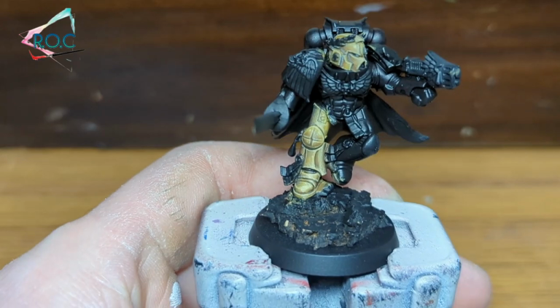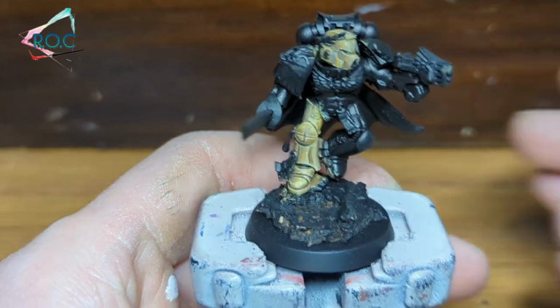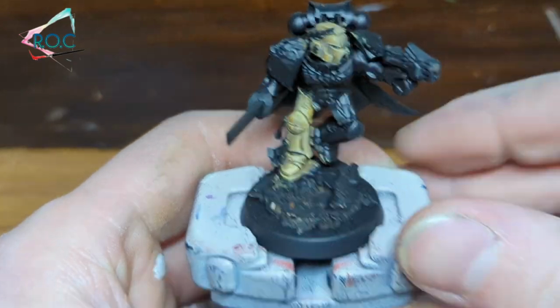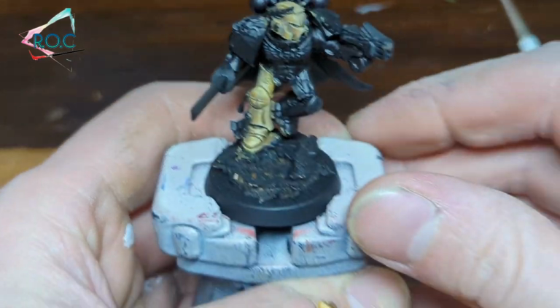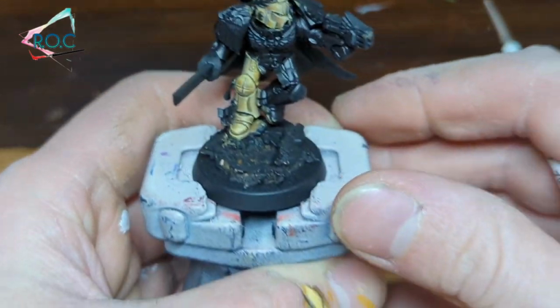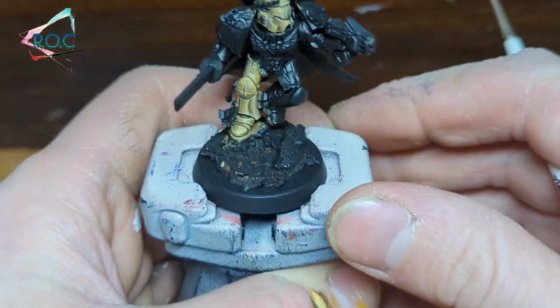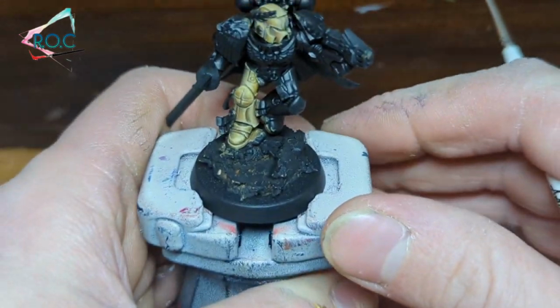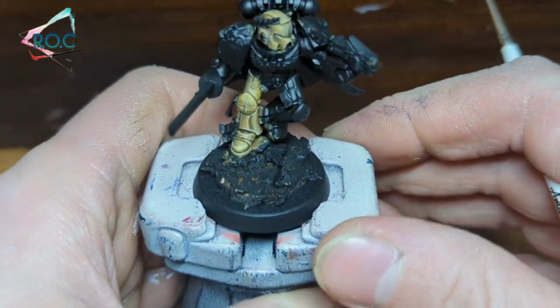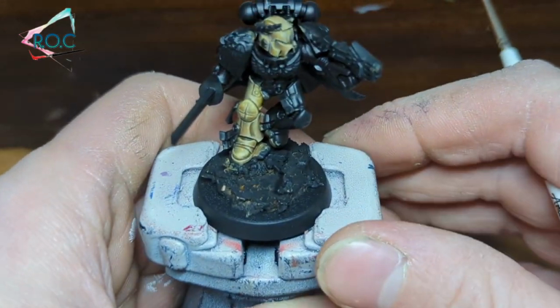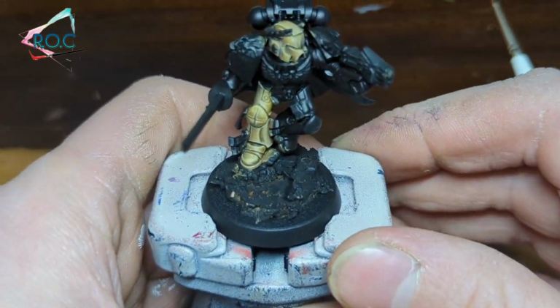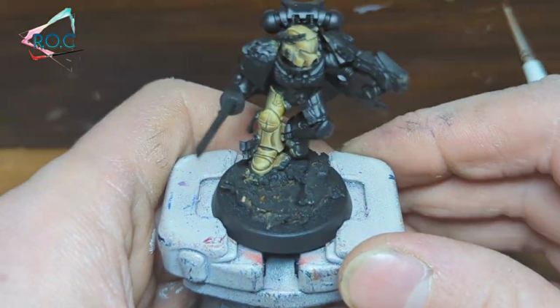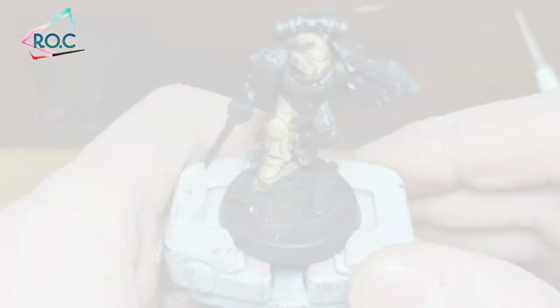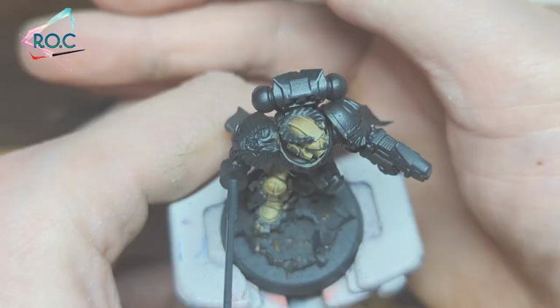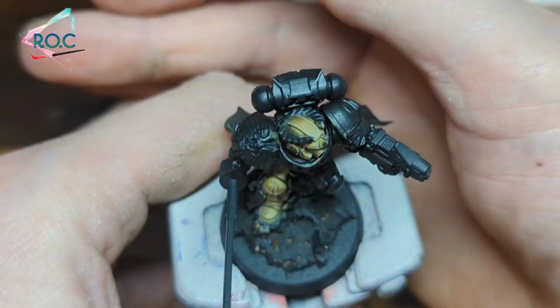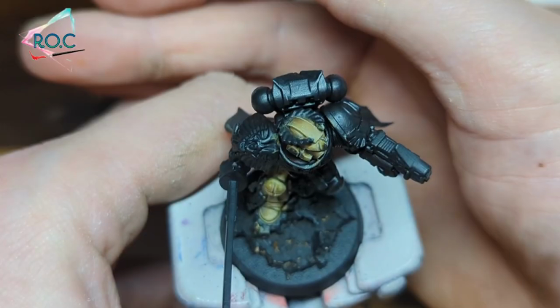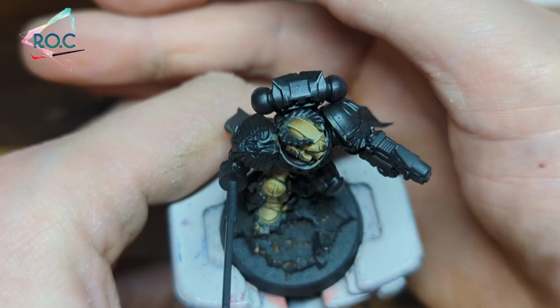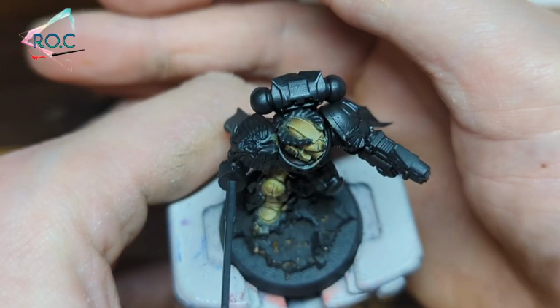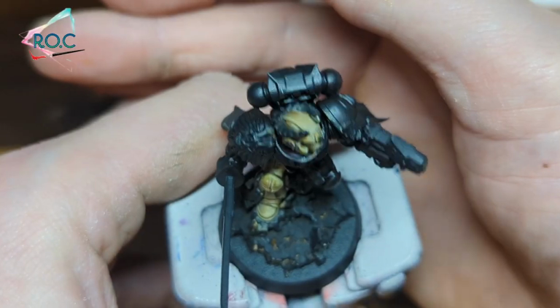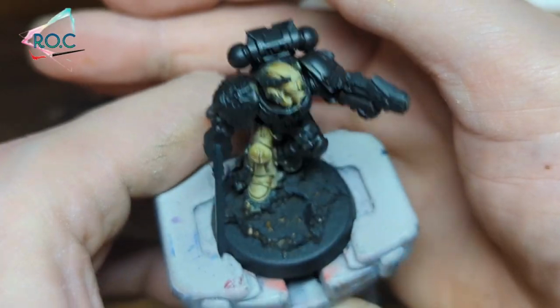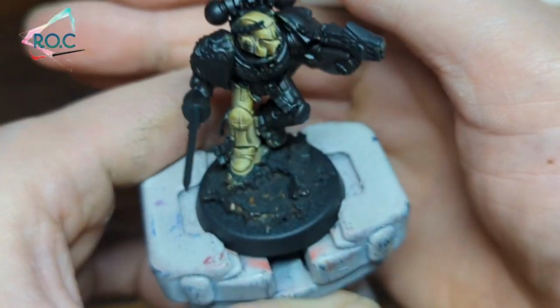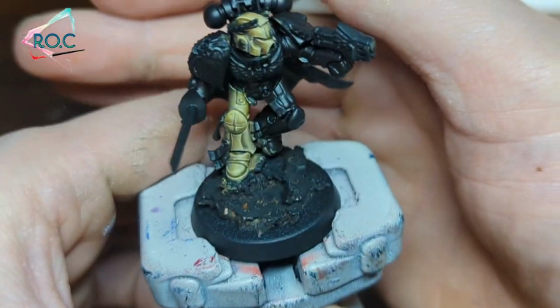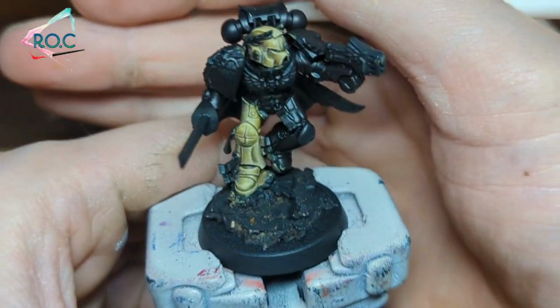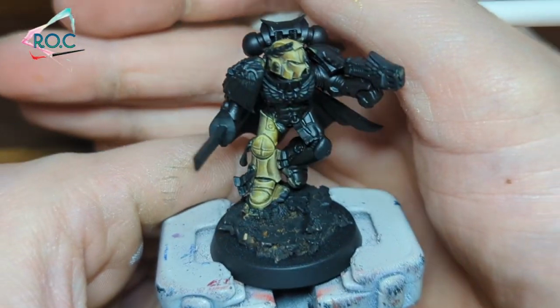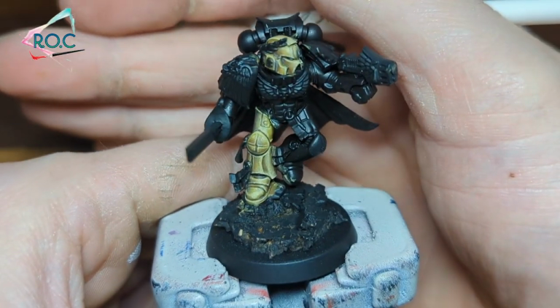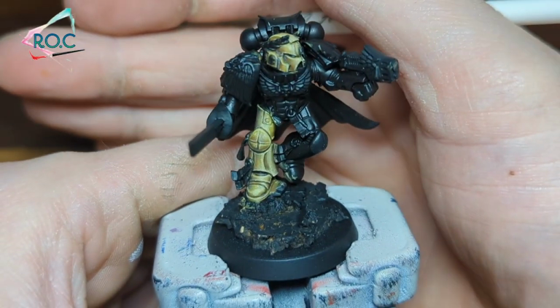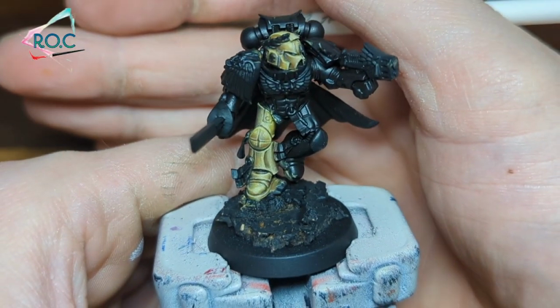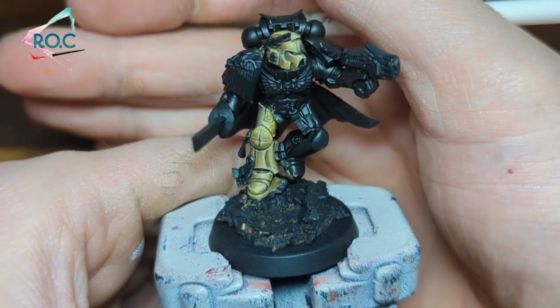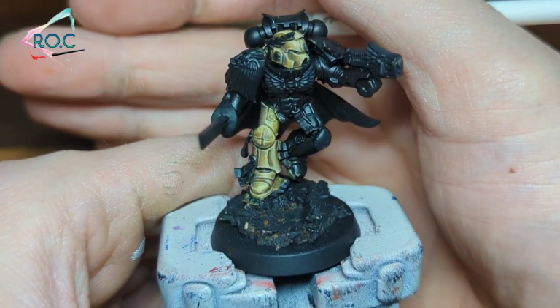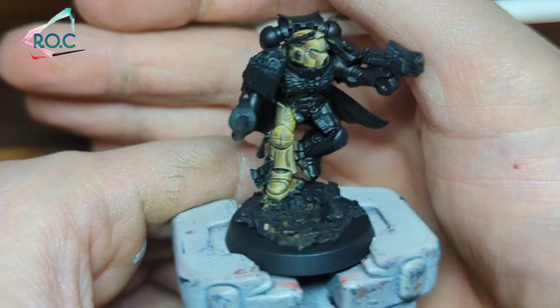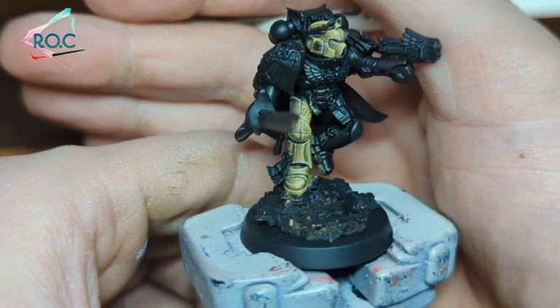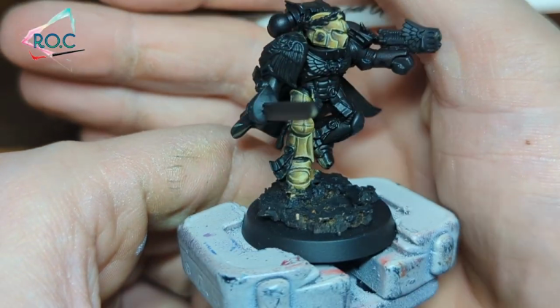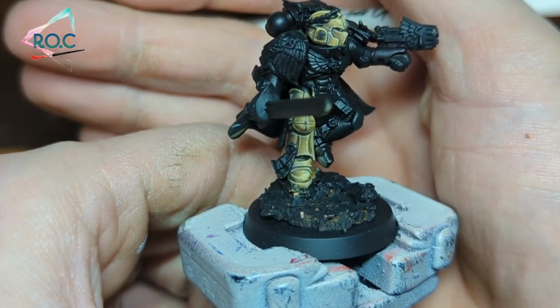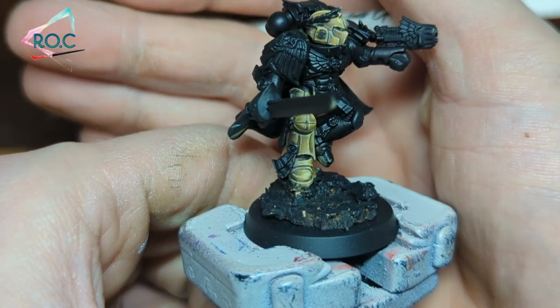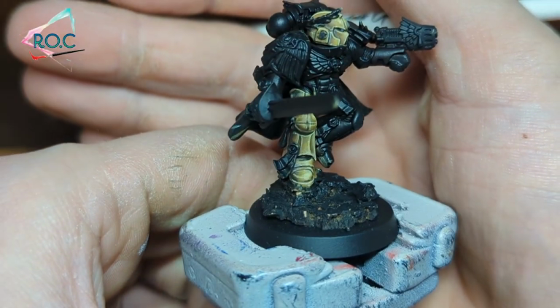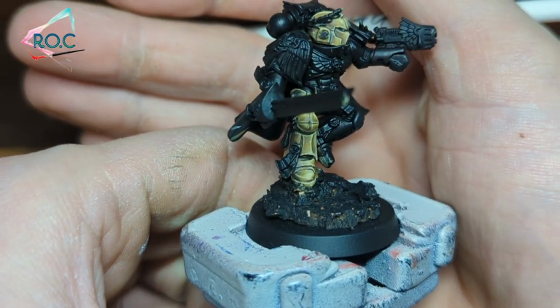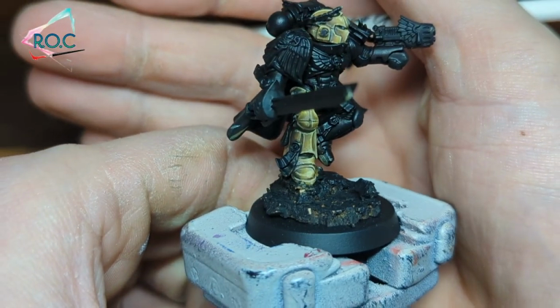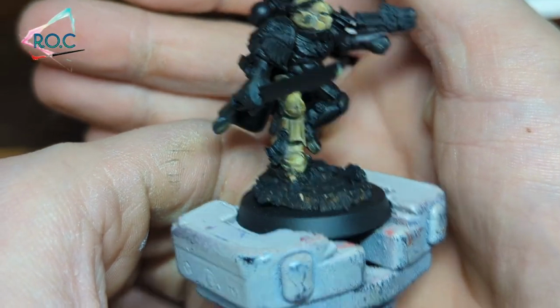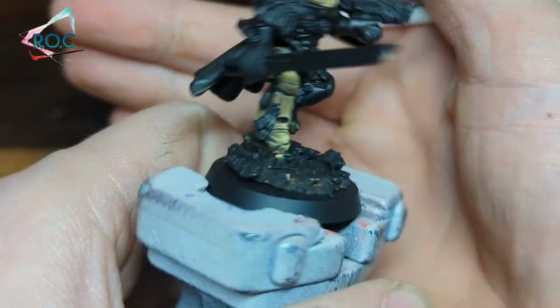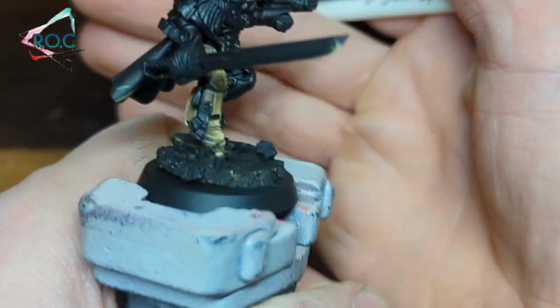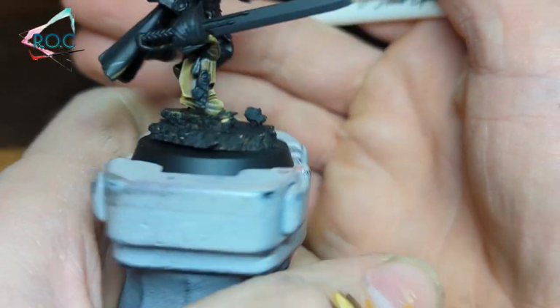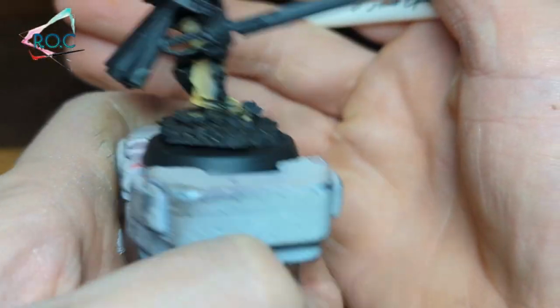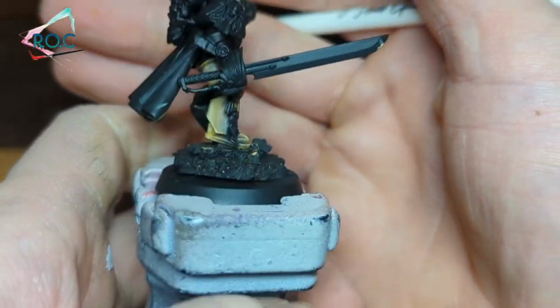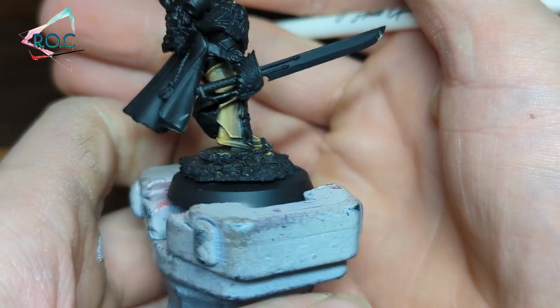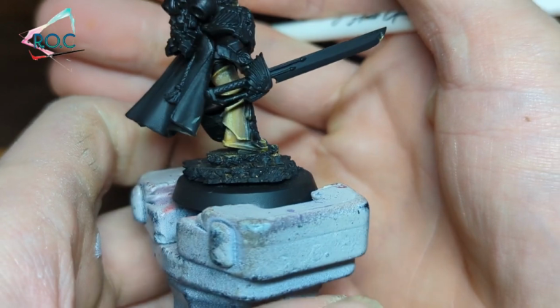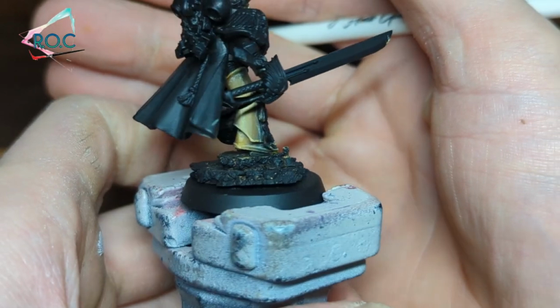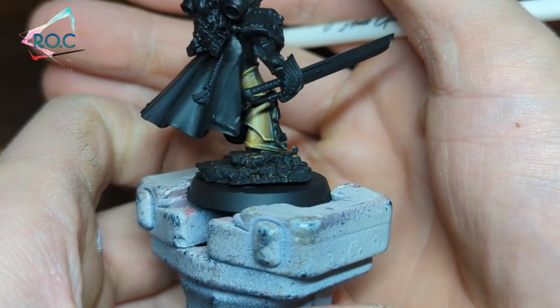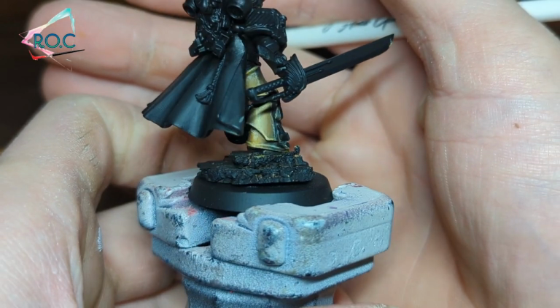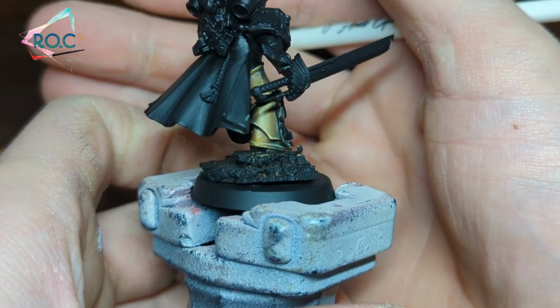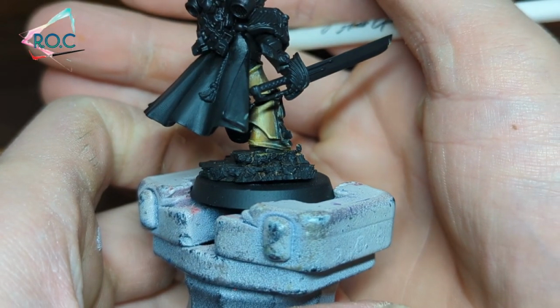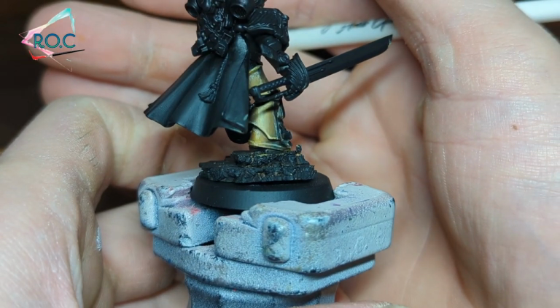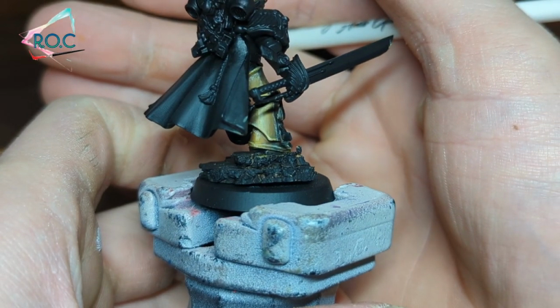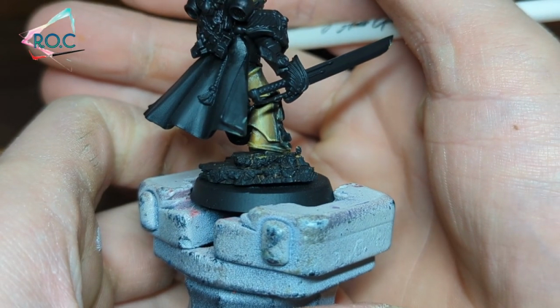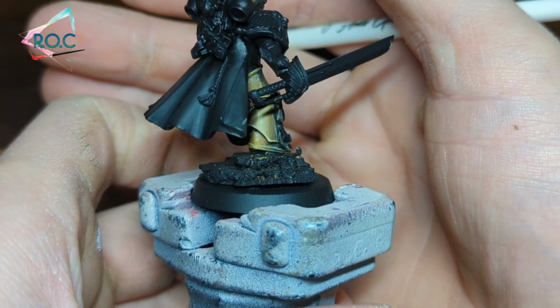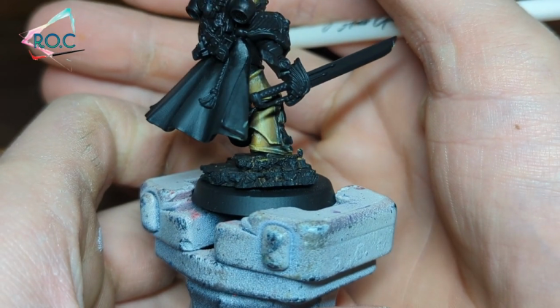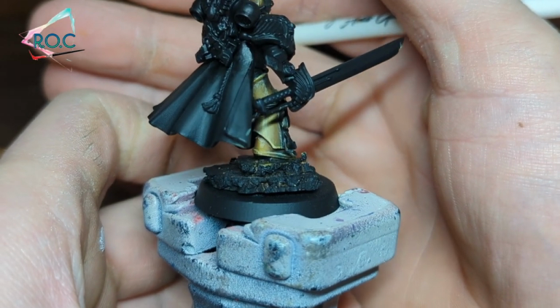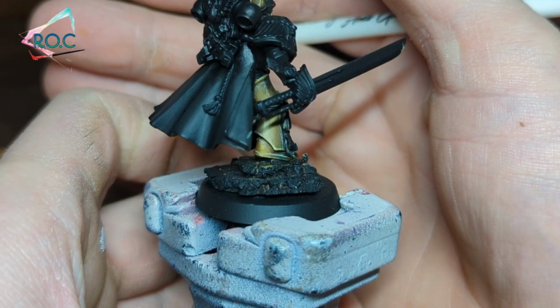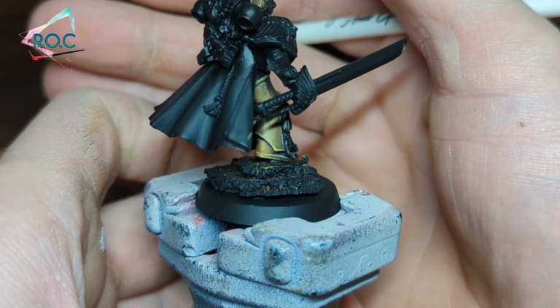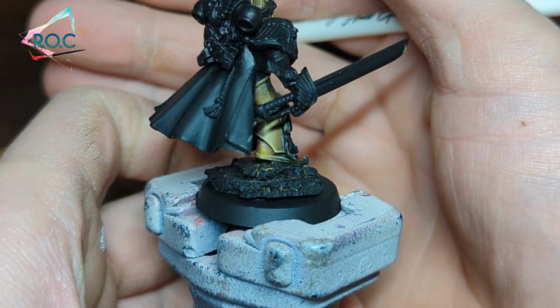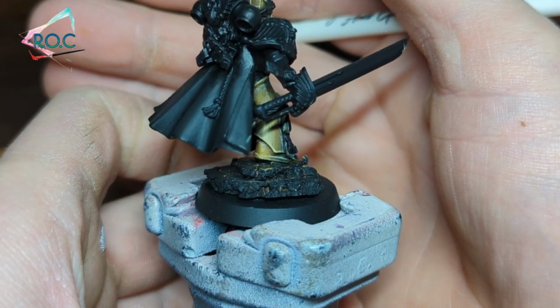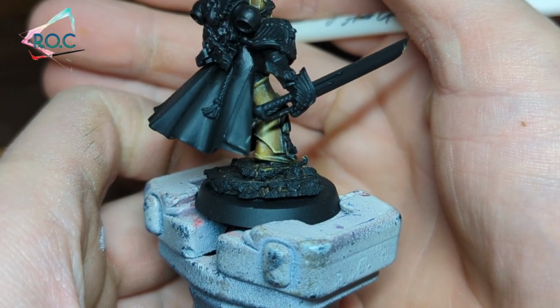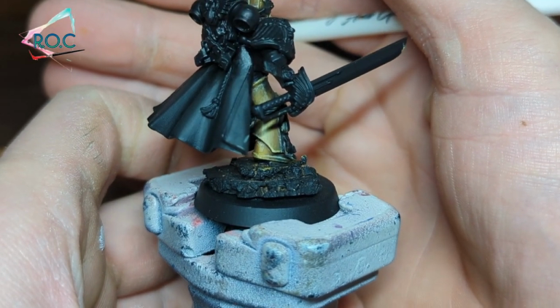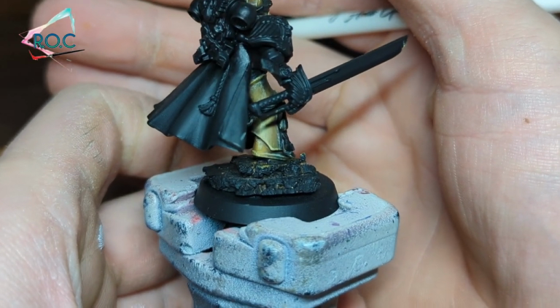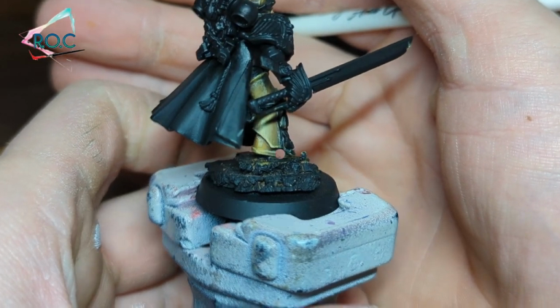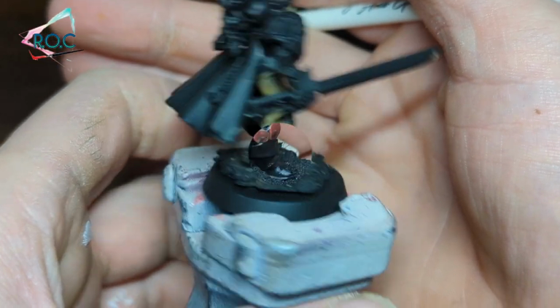This is what it looks like after adding a bit more white to the mix — as you can see it makes a huge difference. There are still a couple more stages to go.